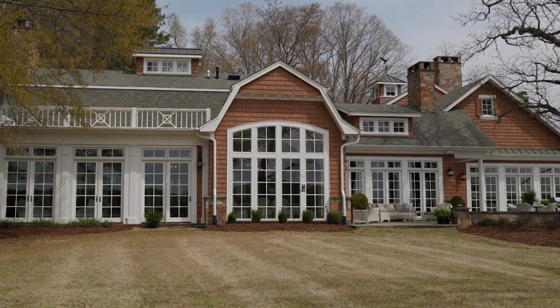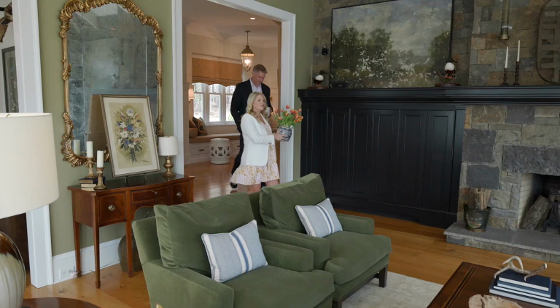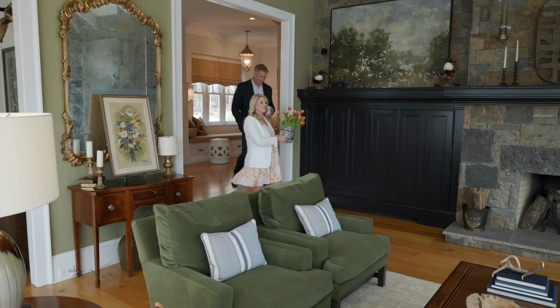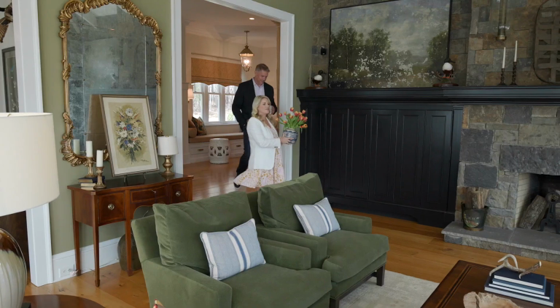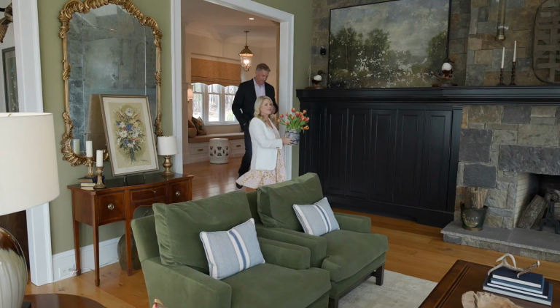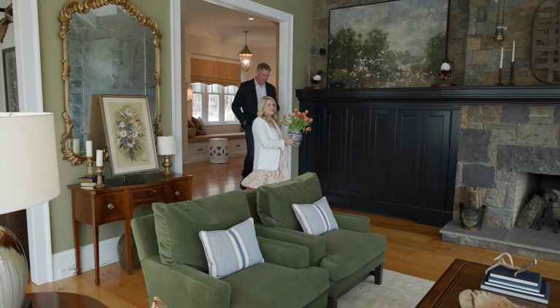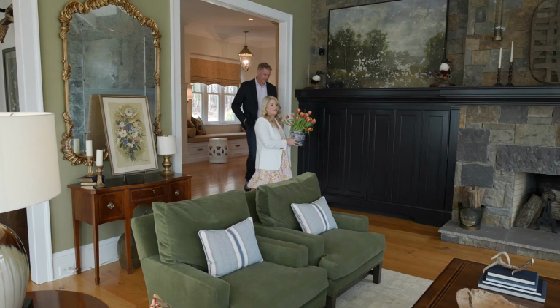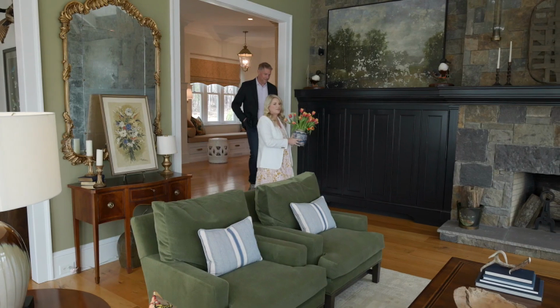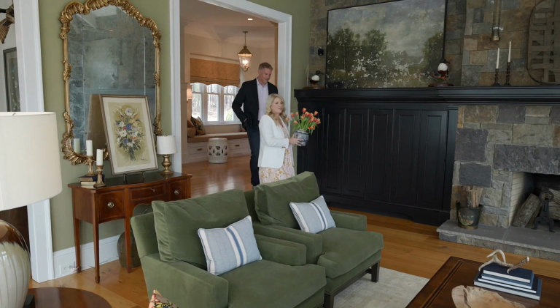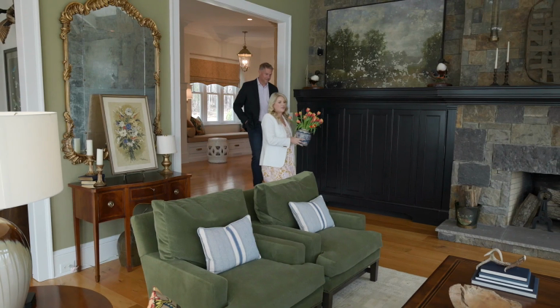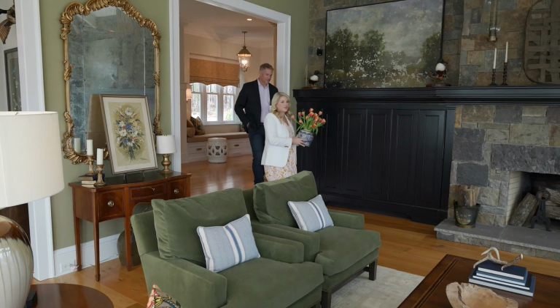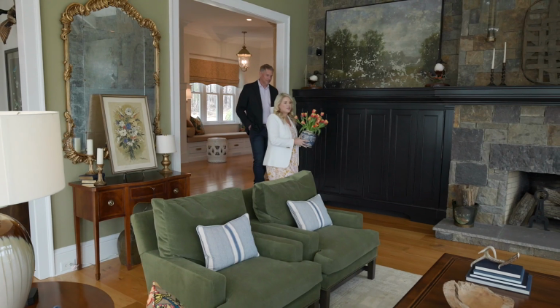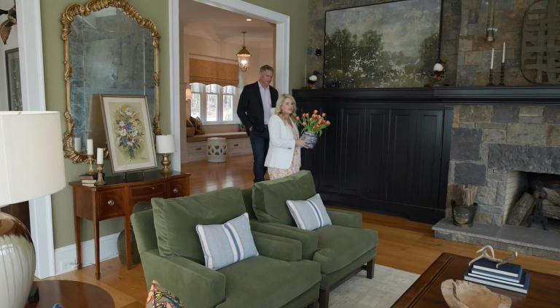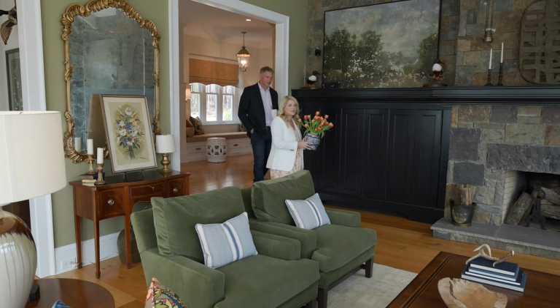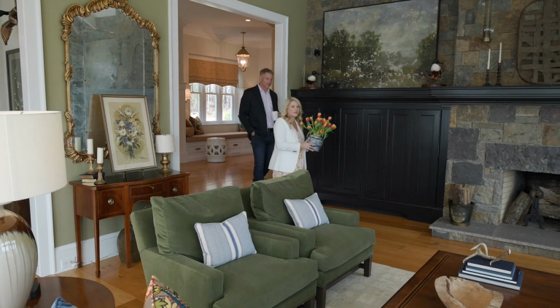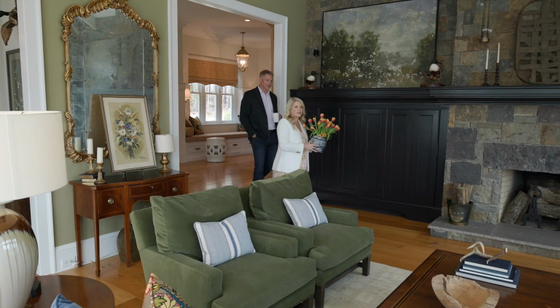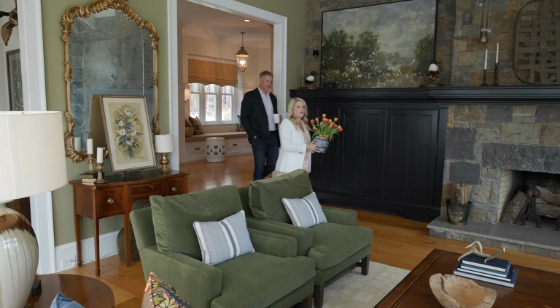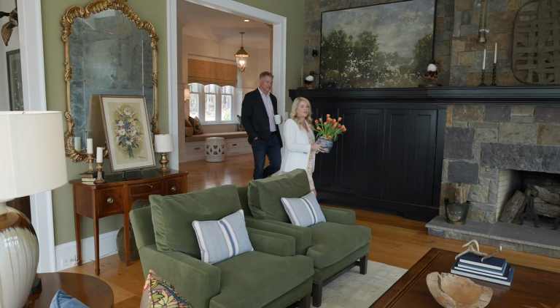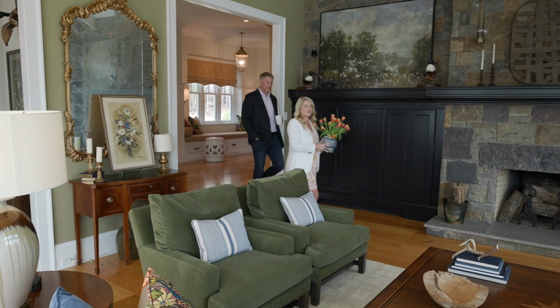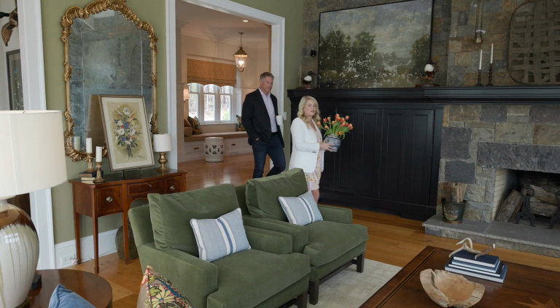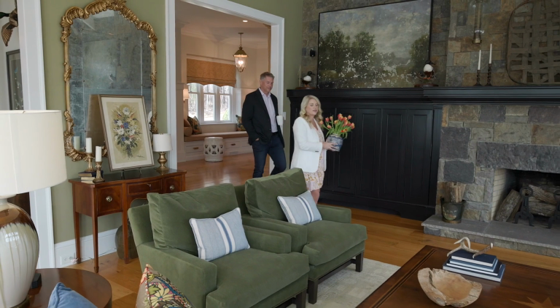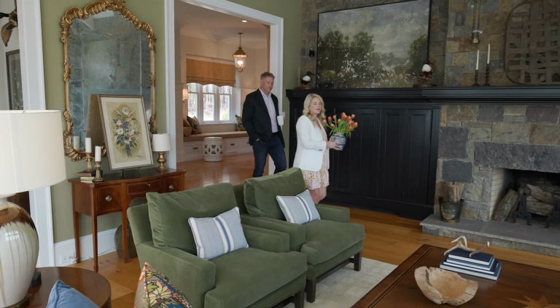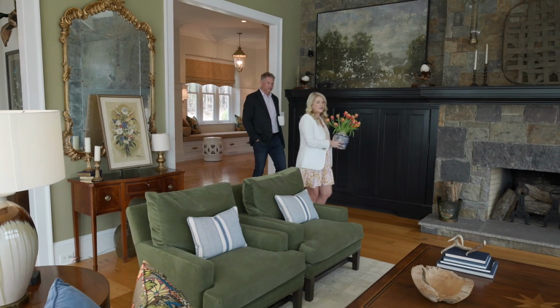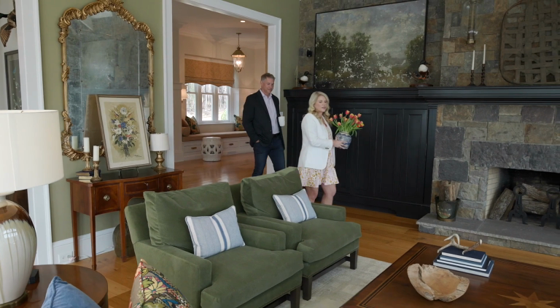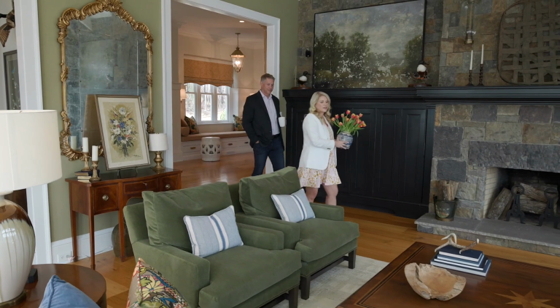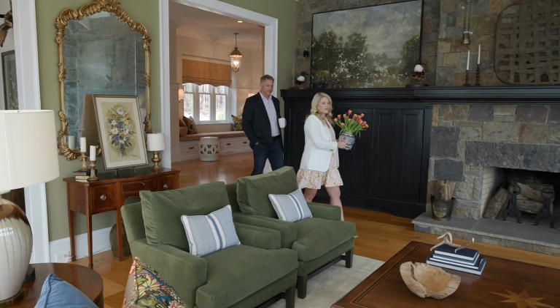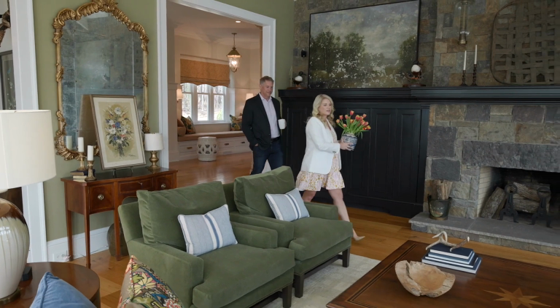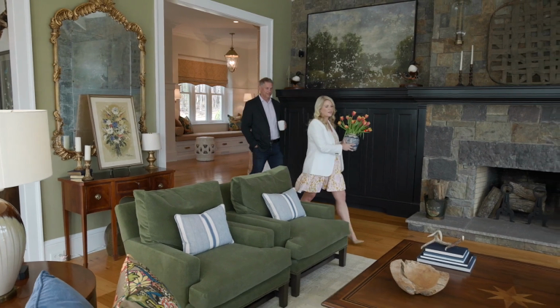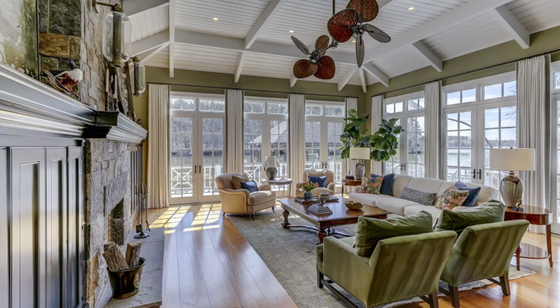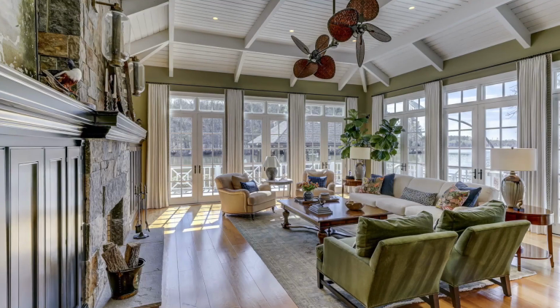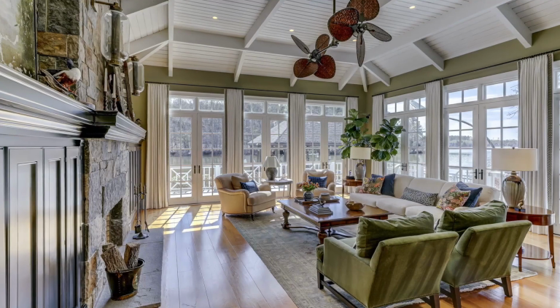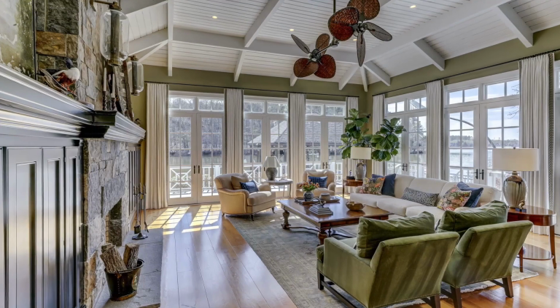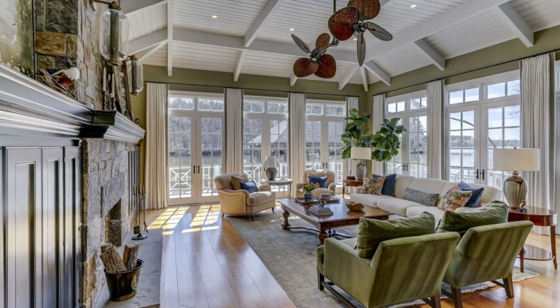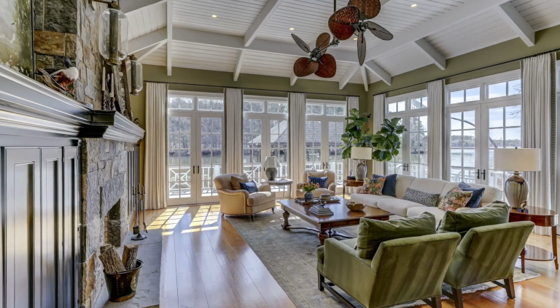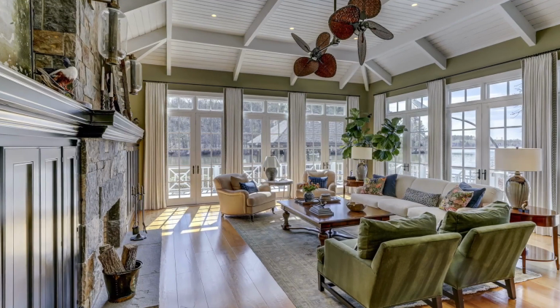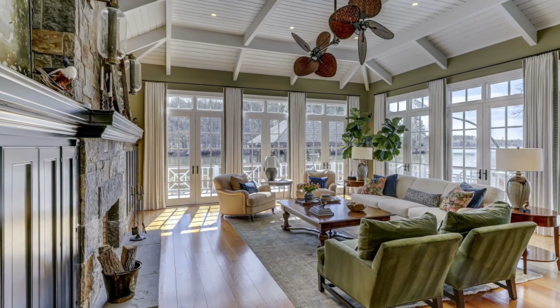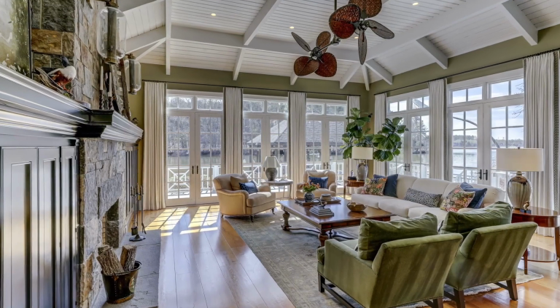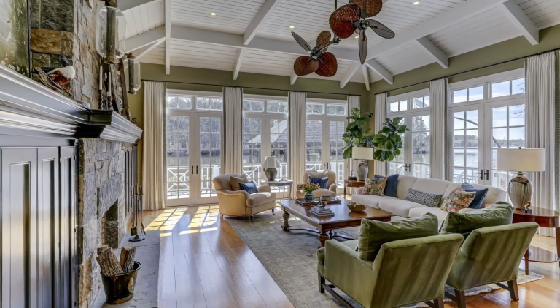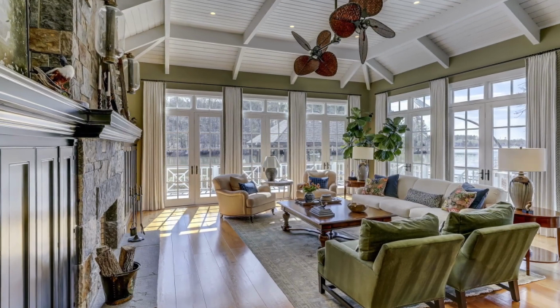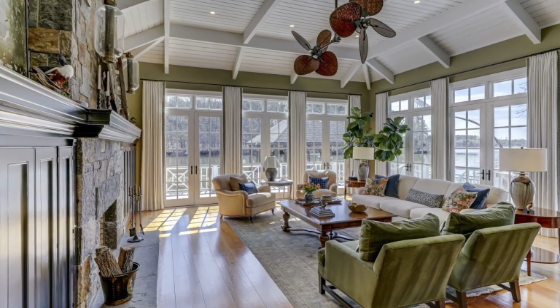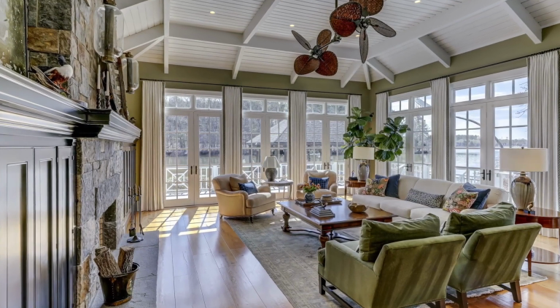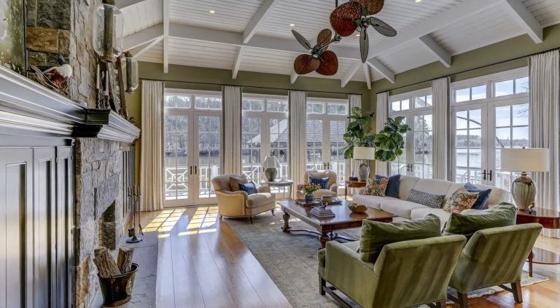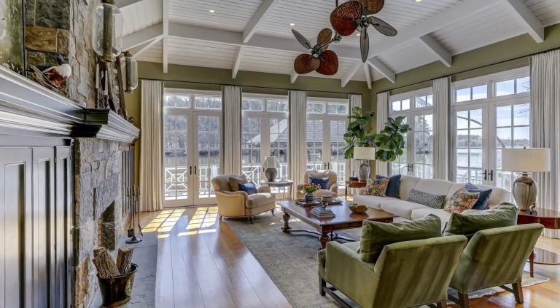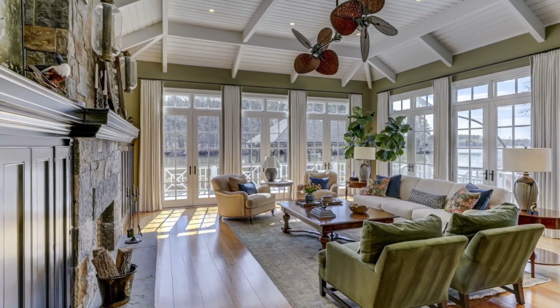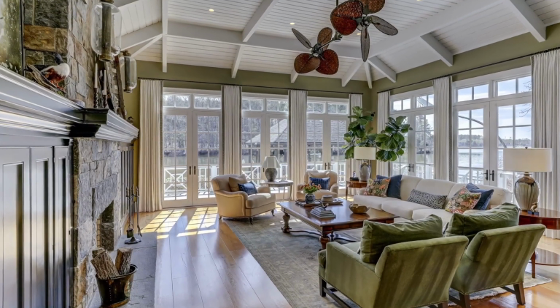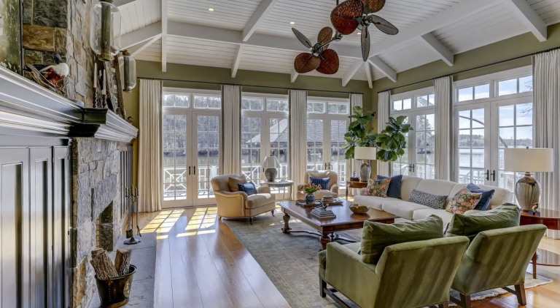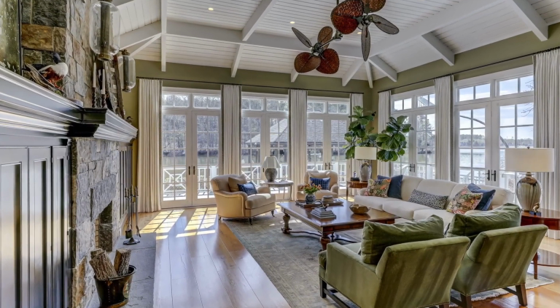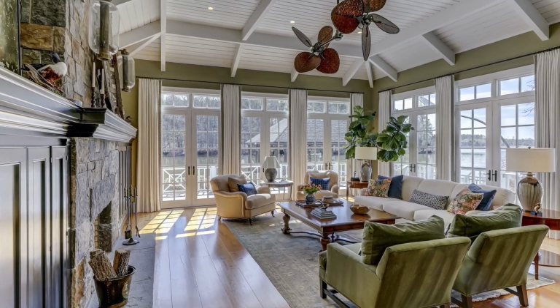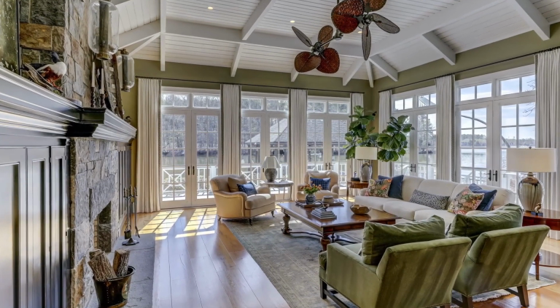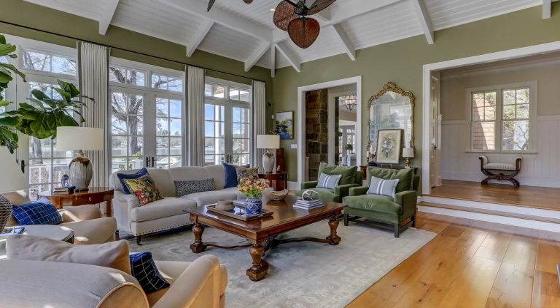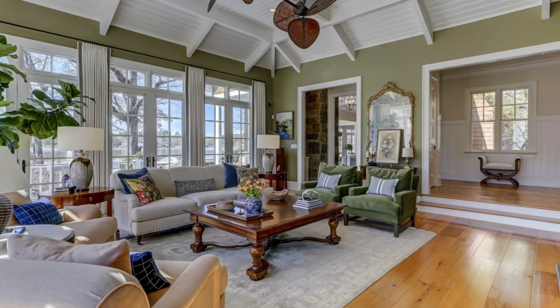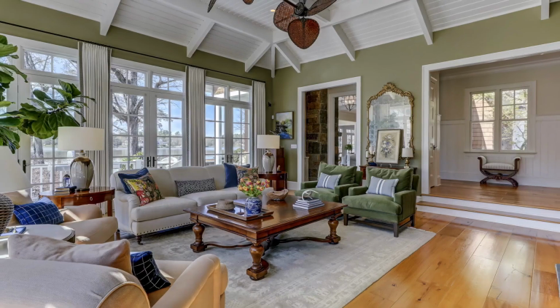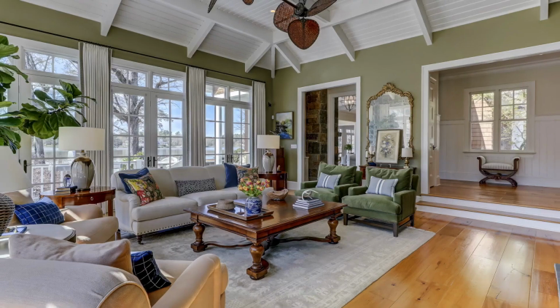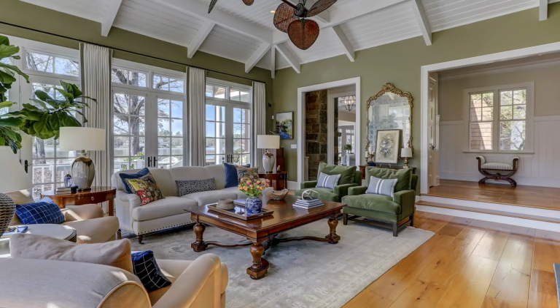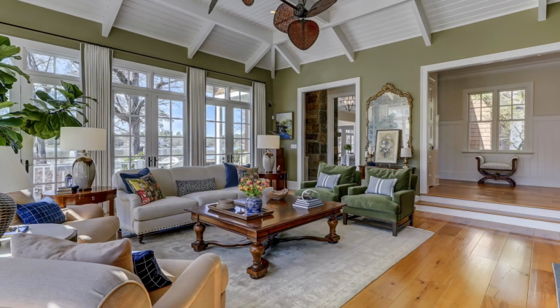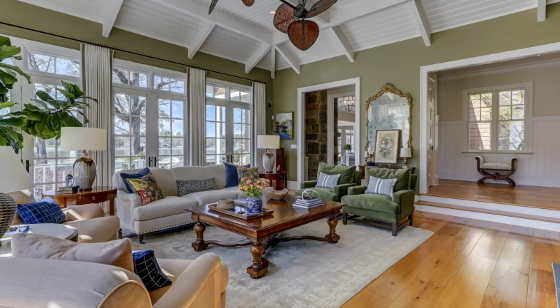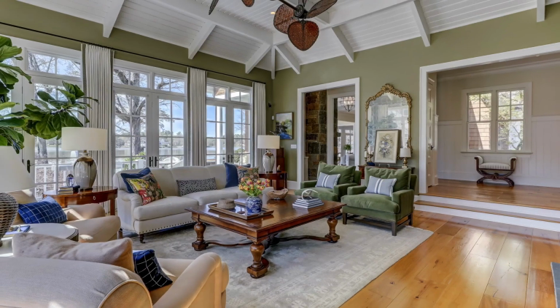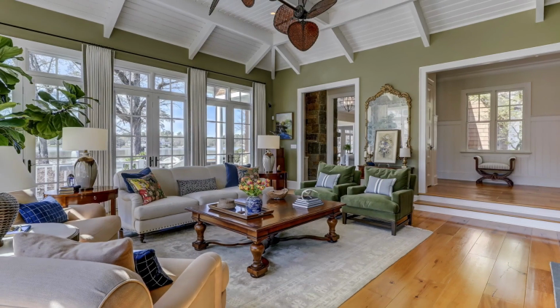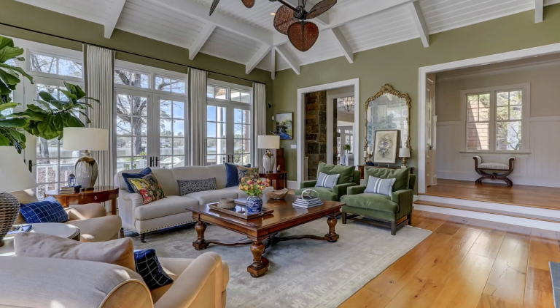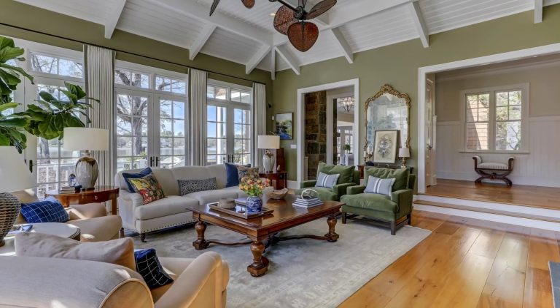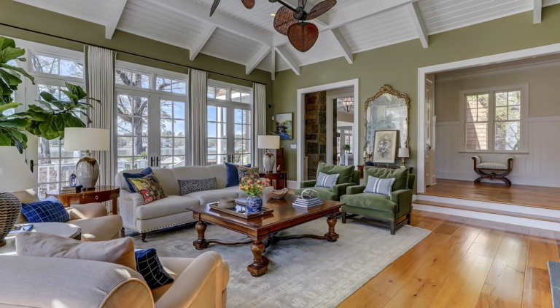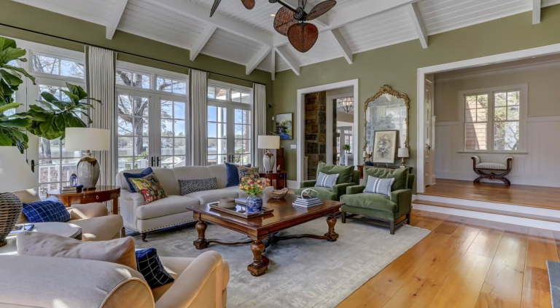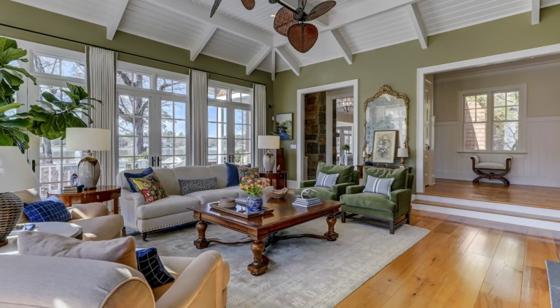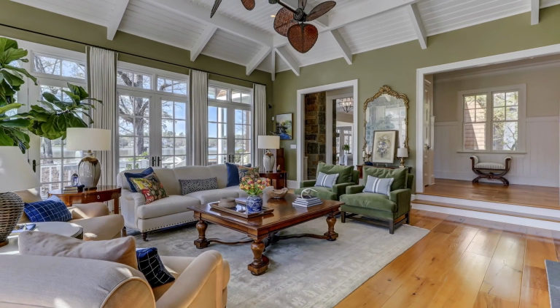Step down into the great room with vaulted ceilings, custom built-ins, and one of the home's three wood-burning fireplaces.